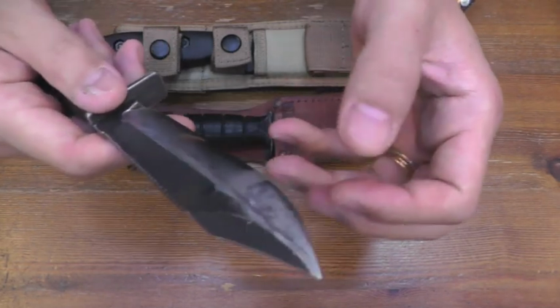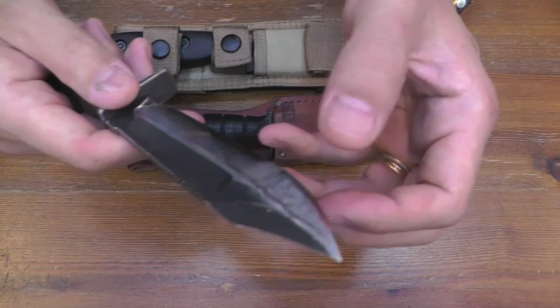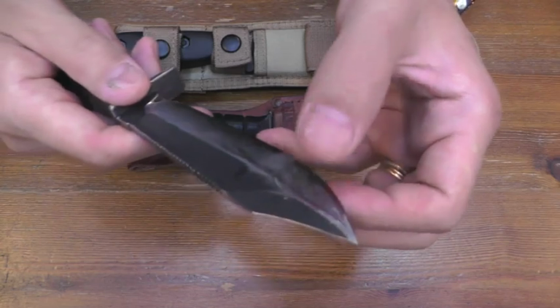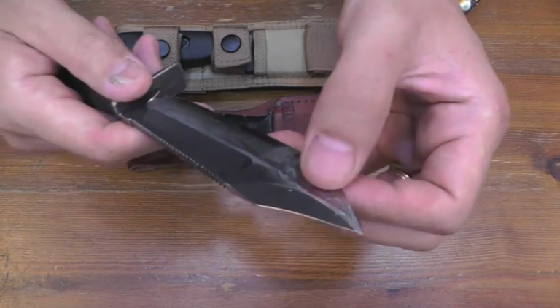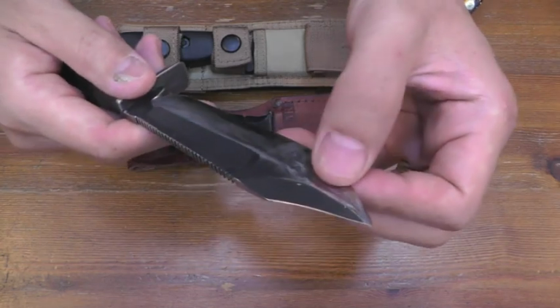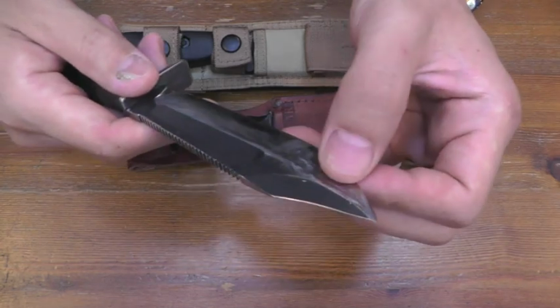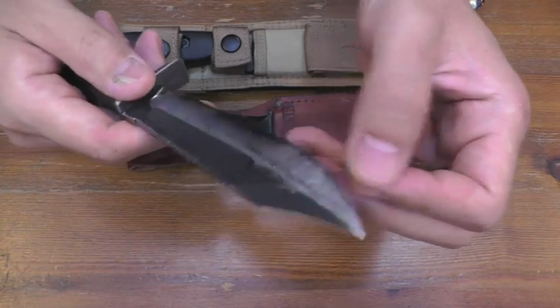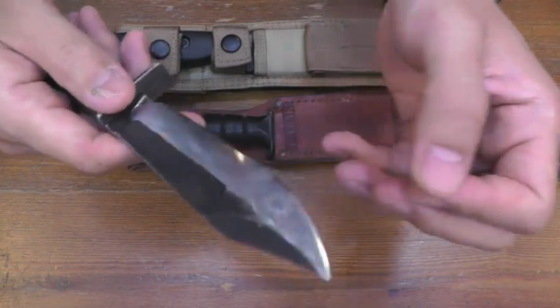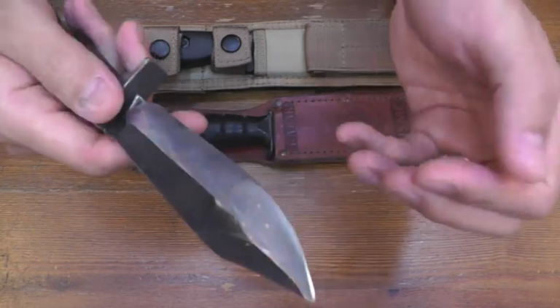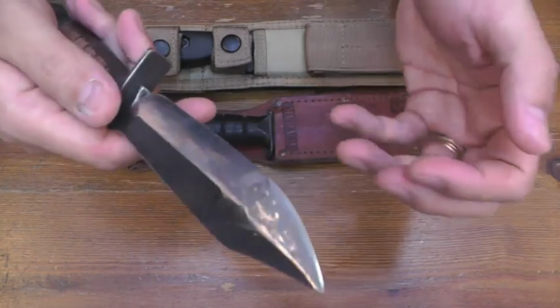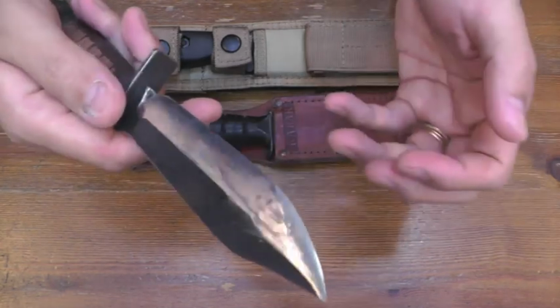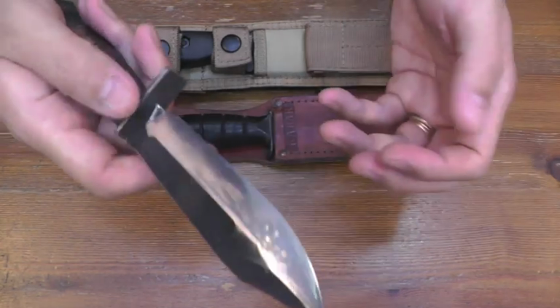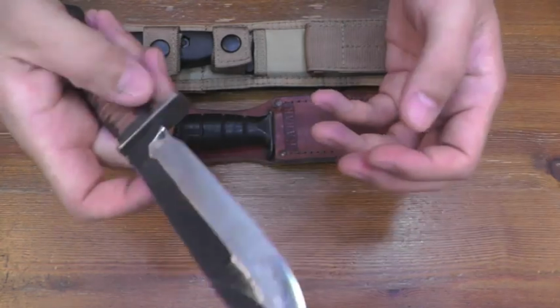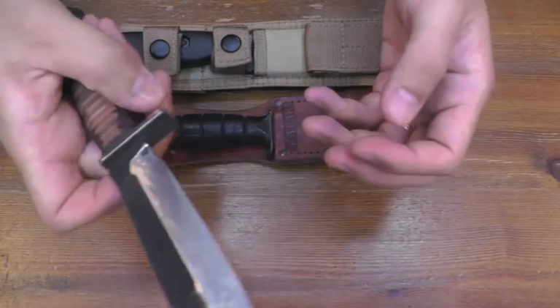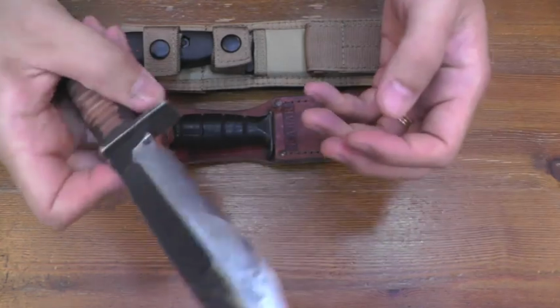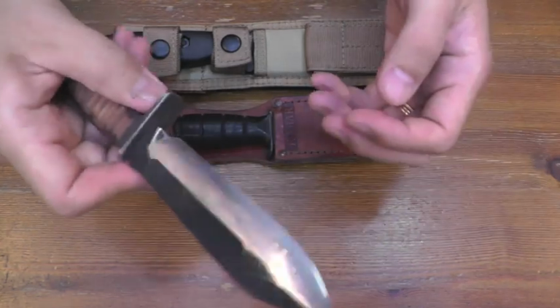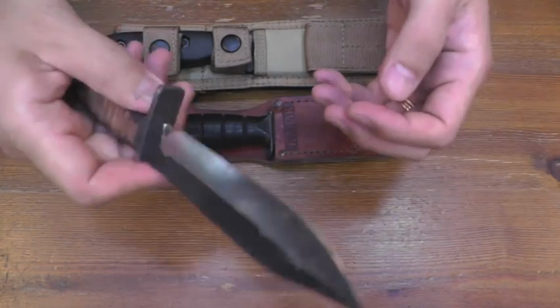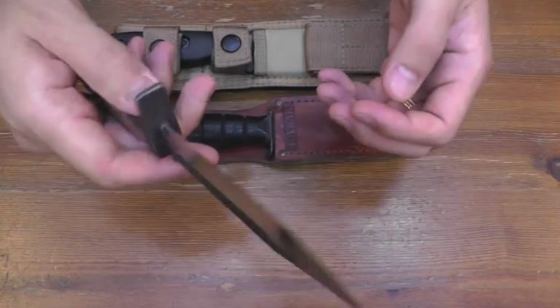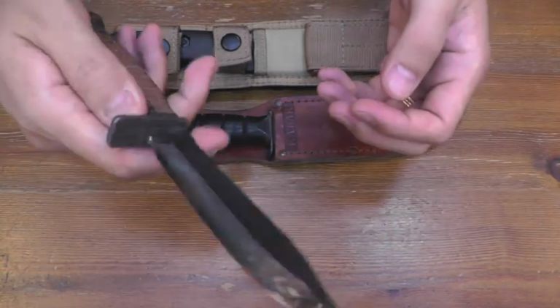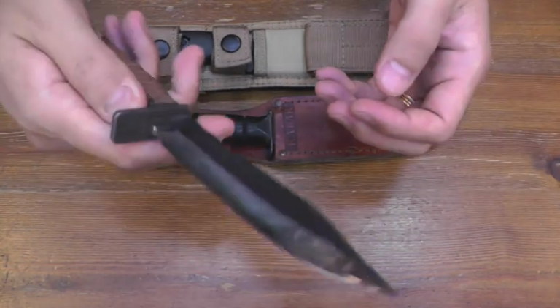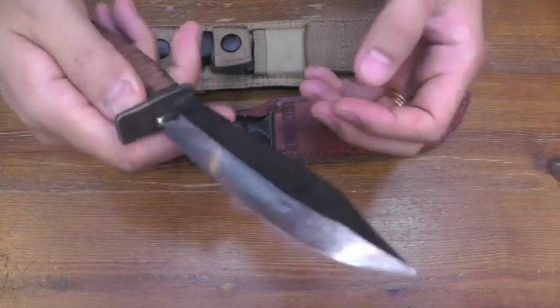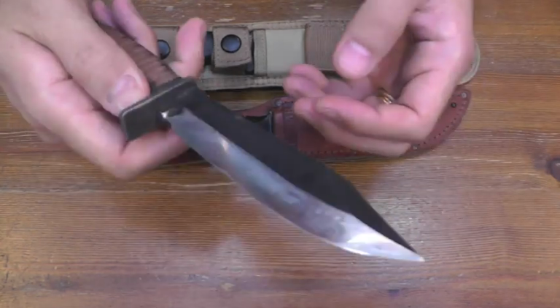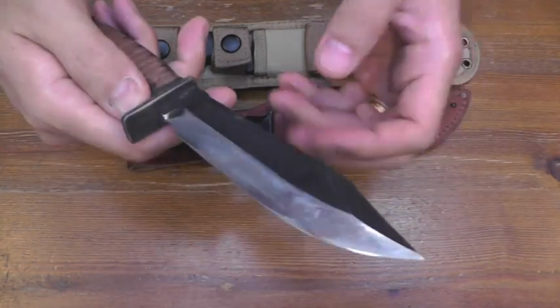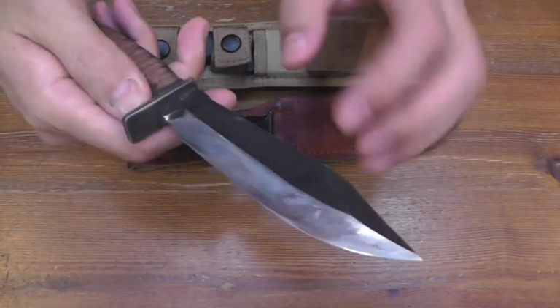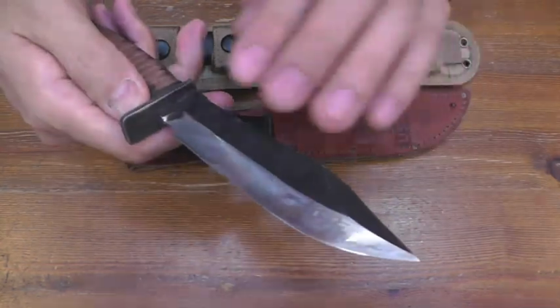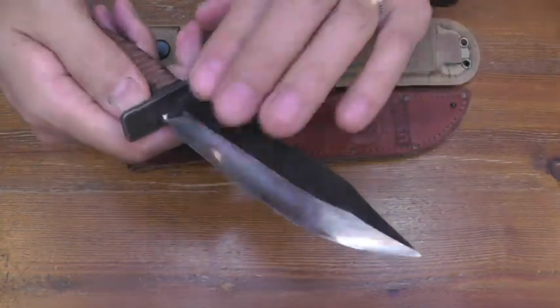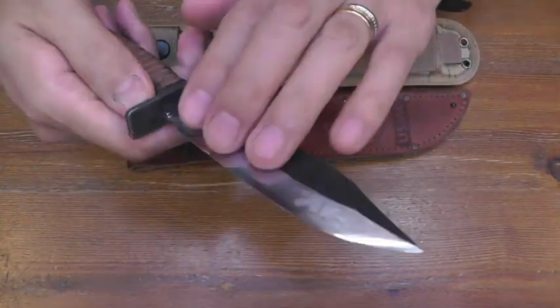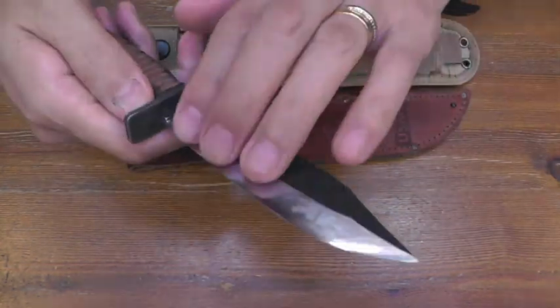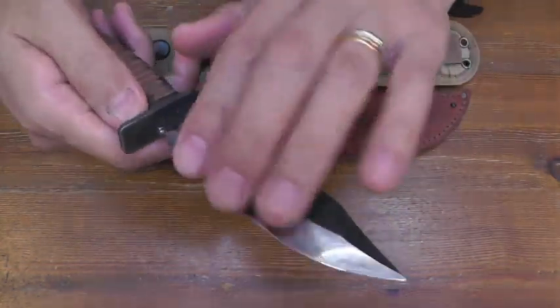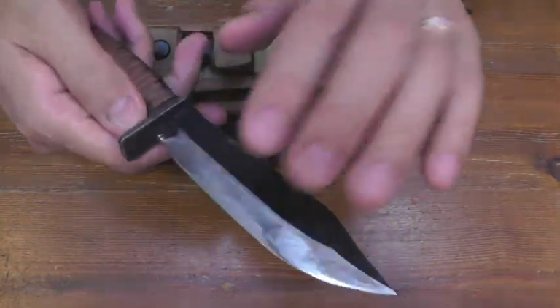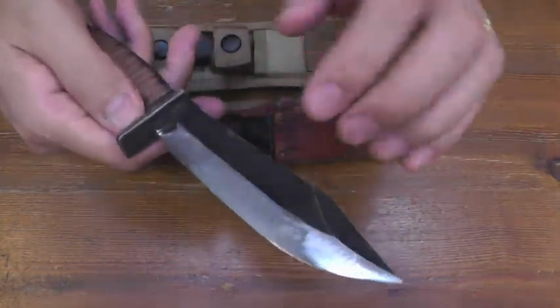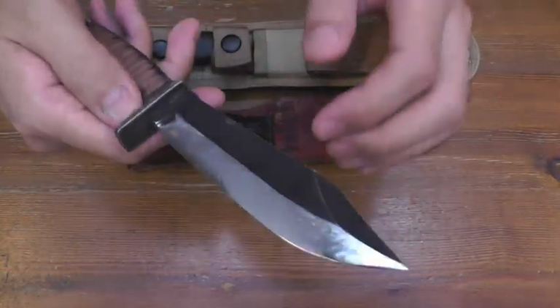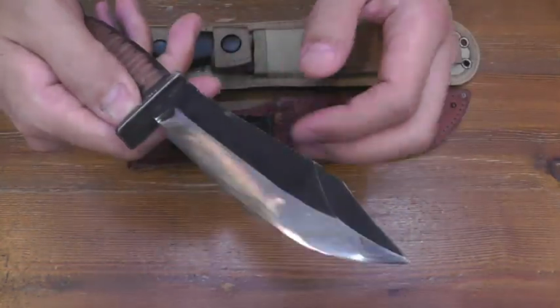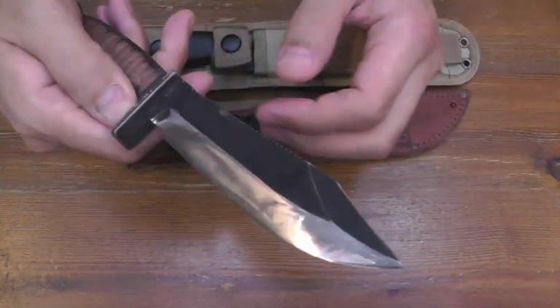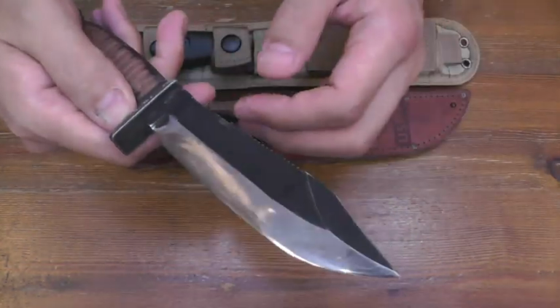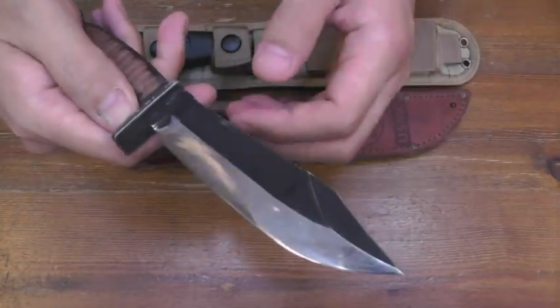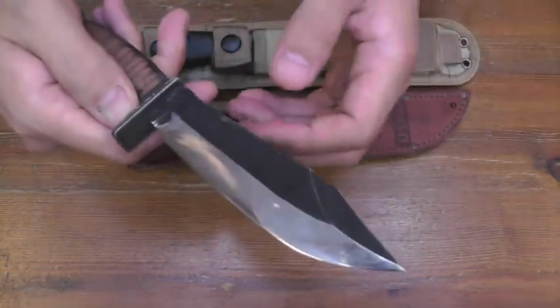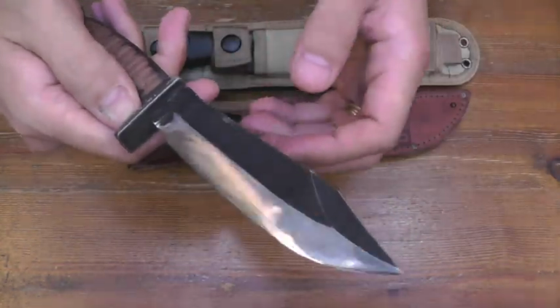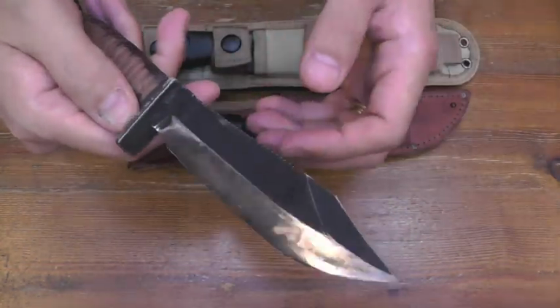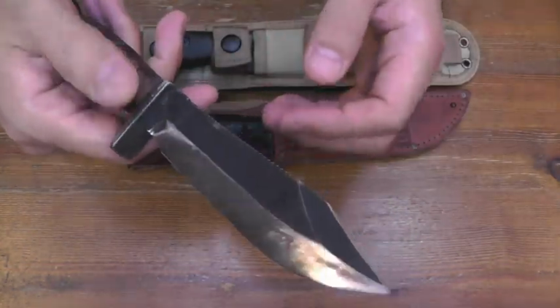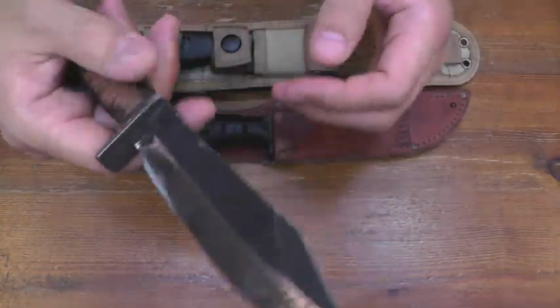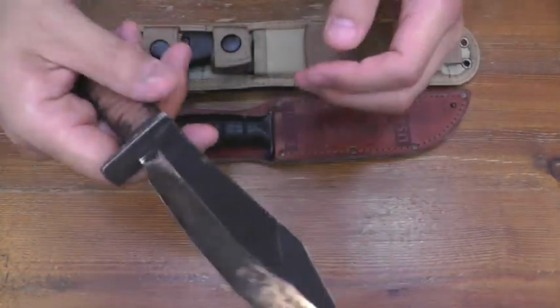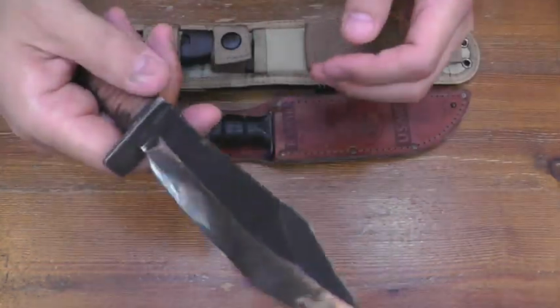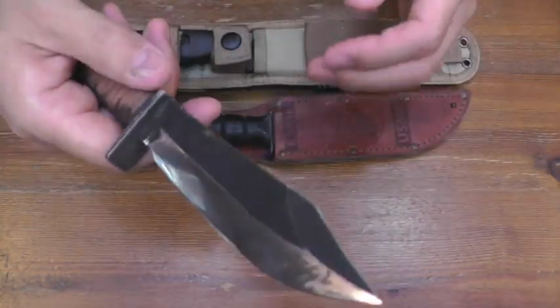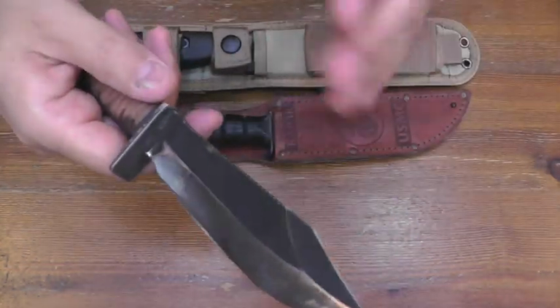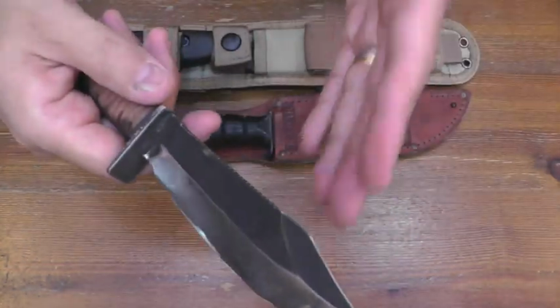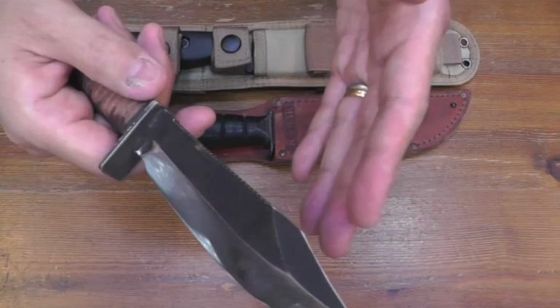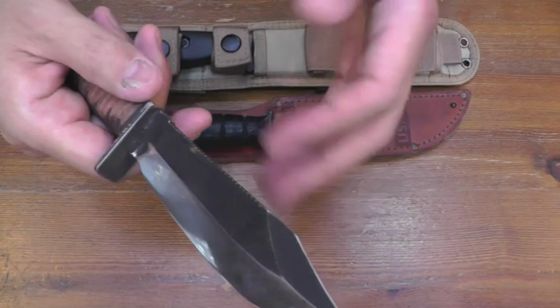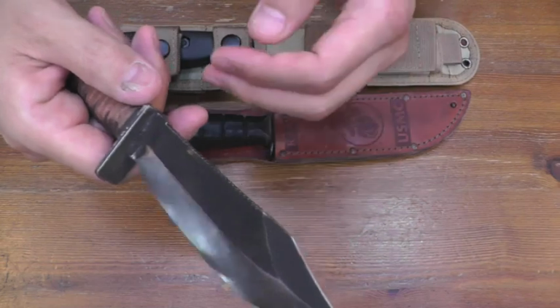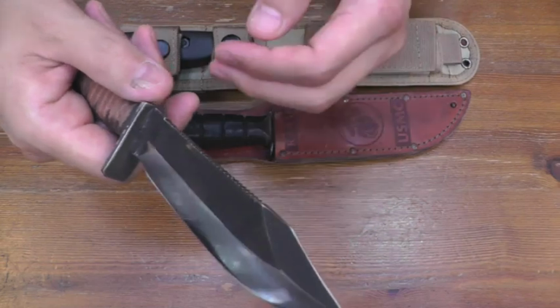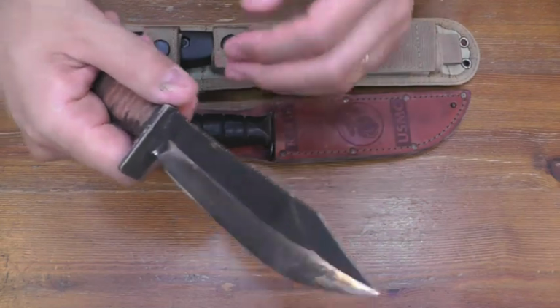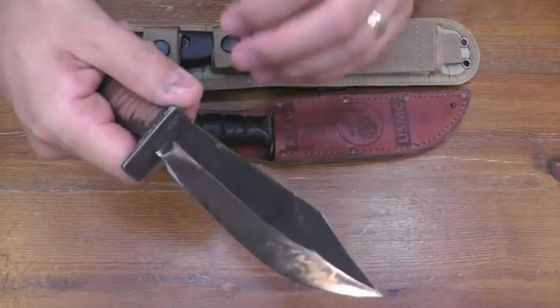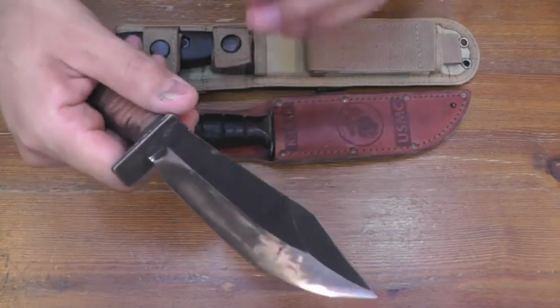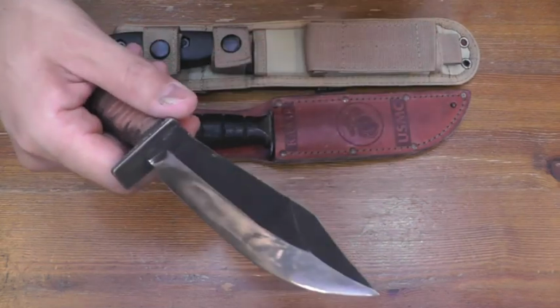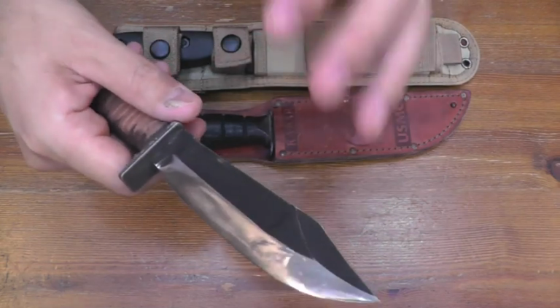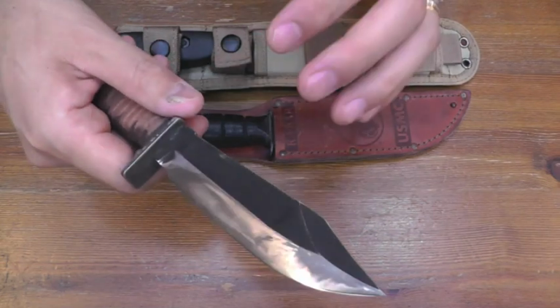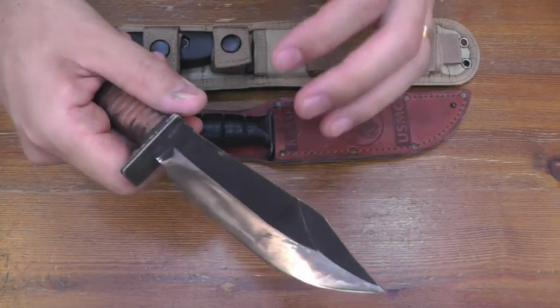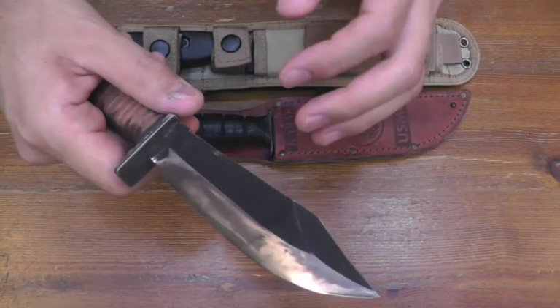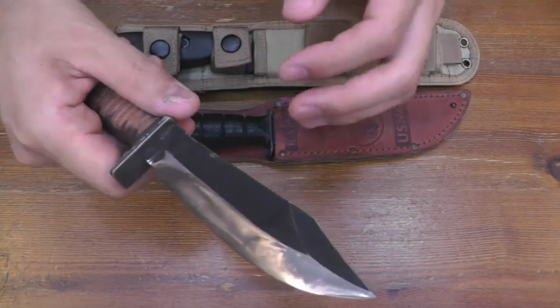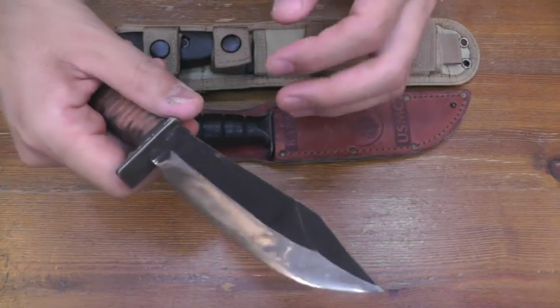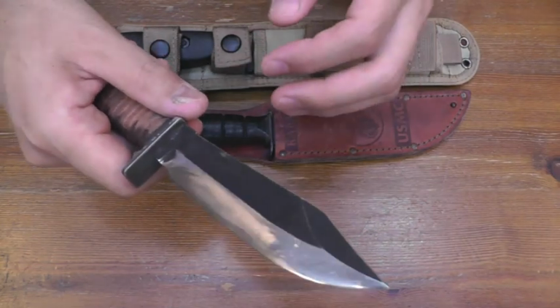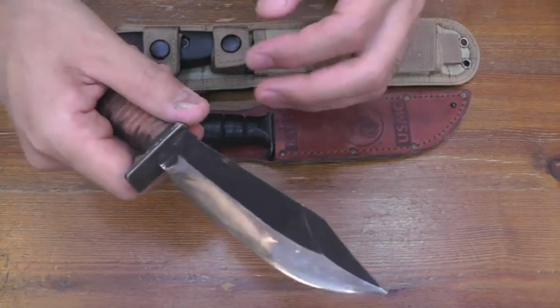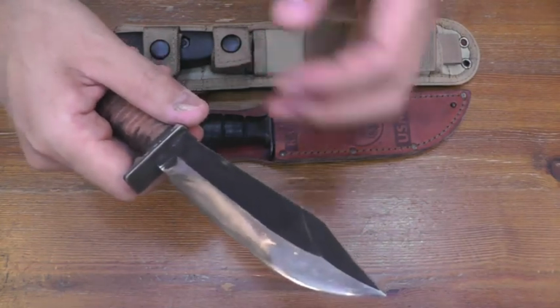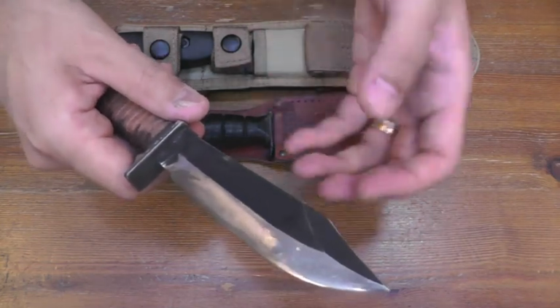Quite sharp. Maybe the final angle is just under 30 degrees inclusive.